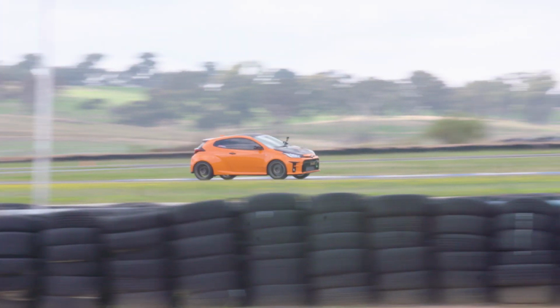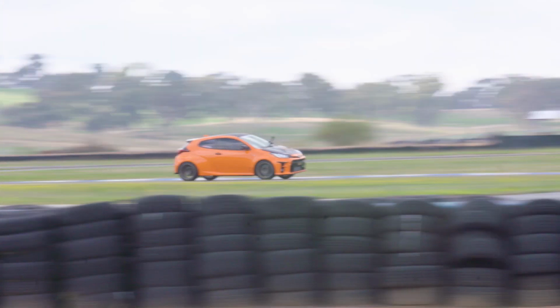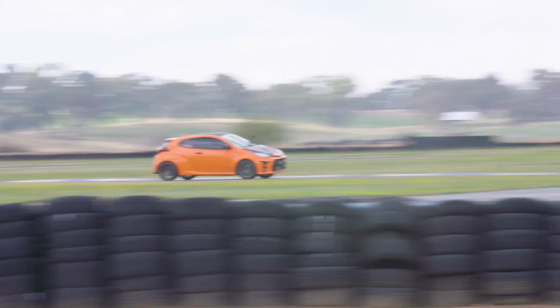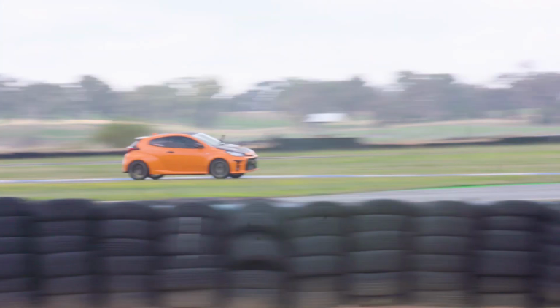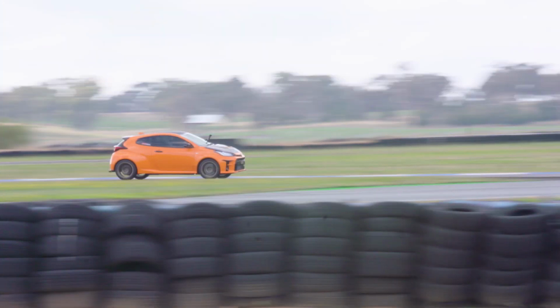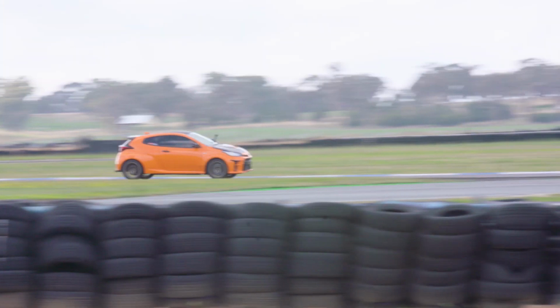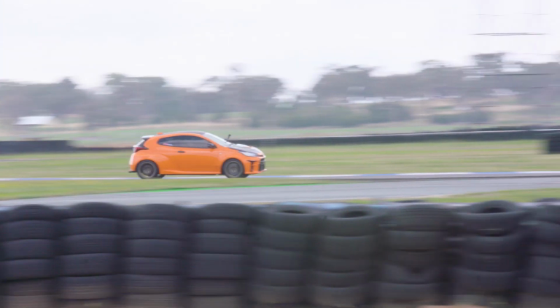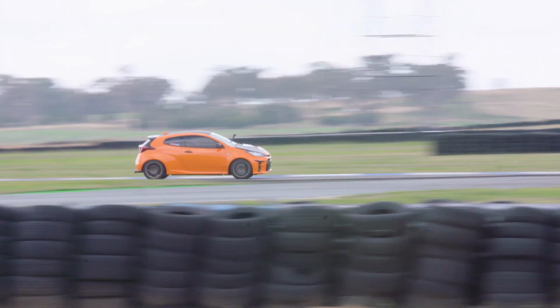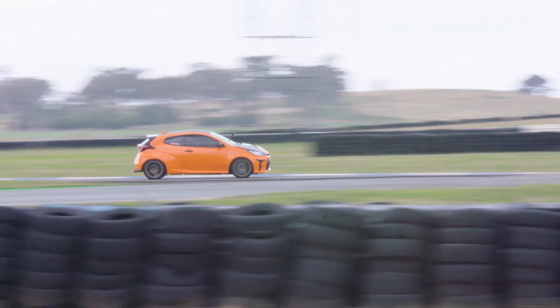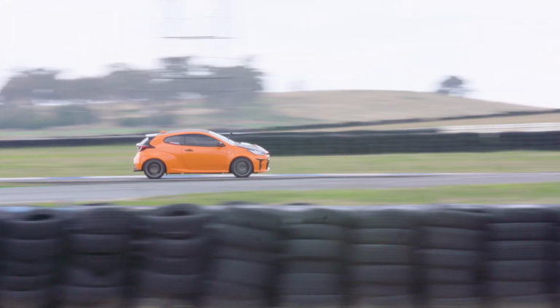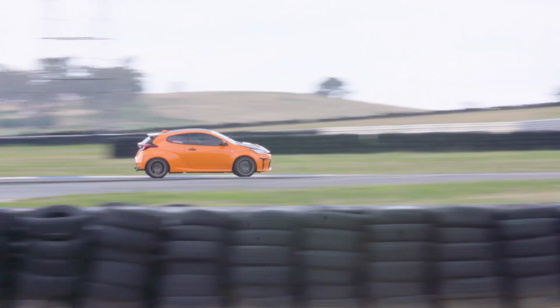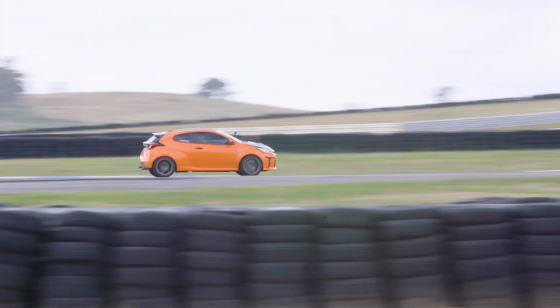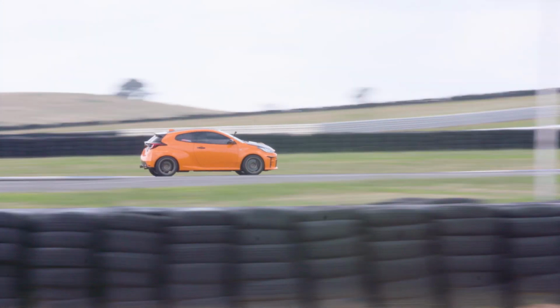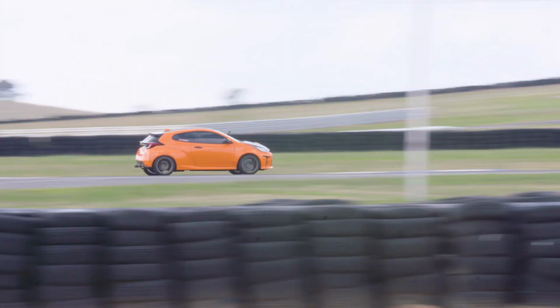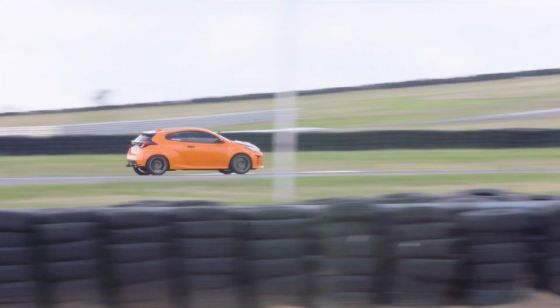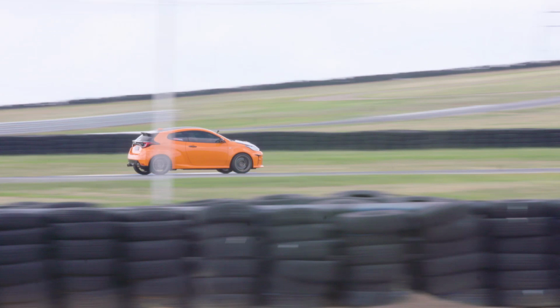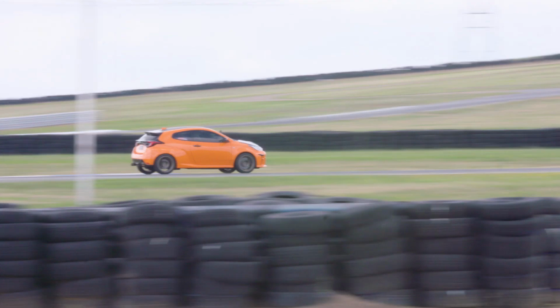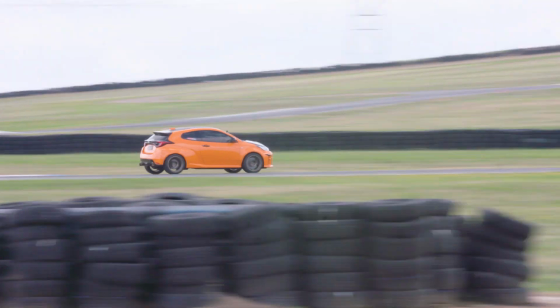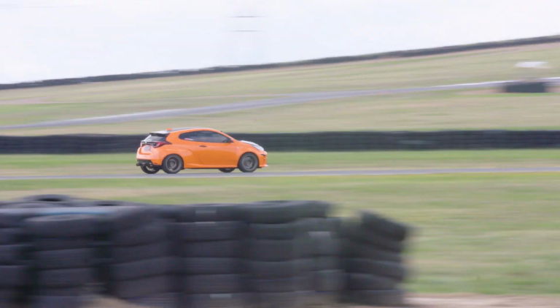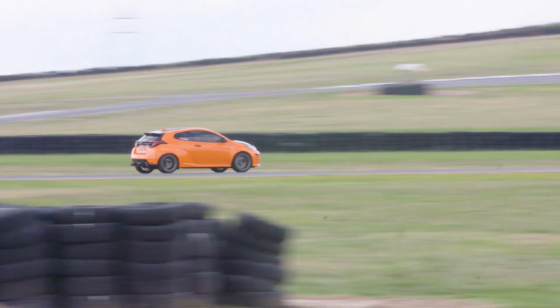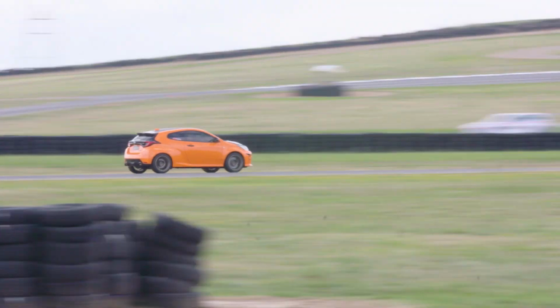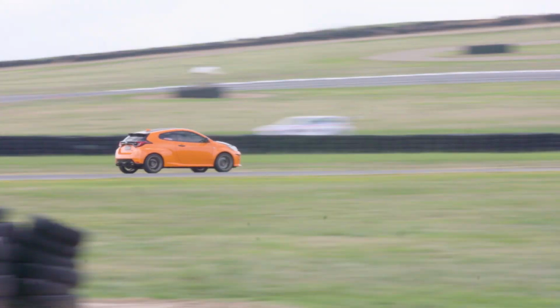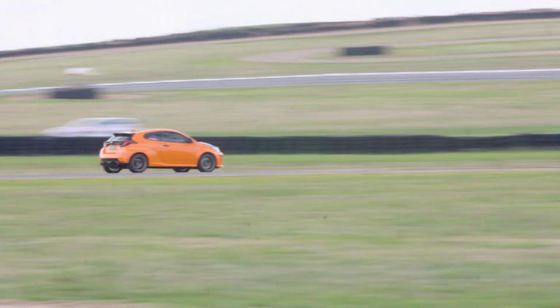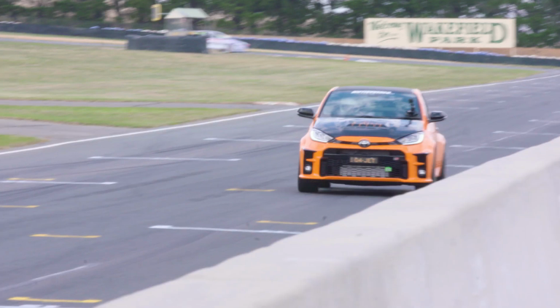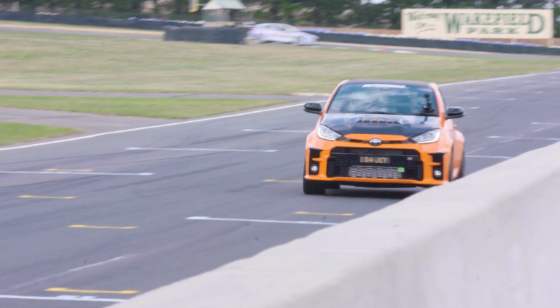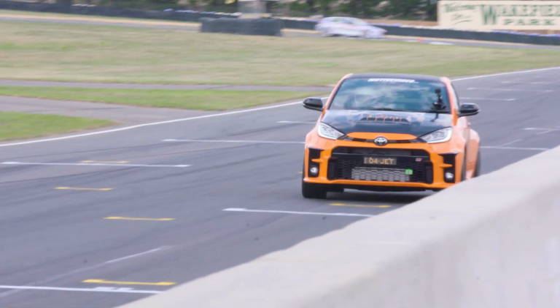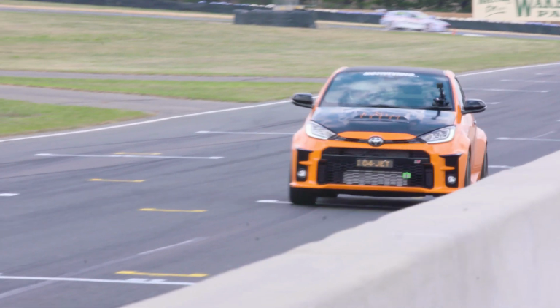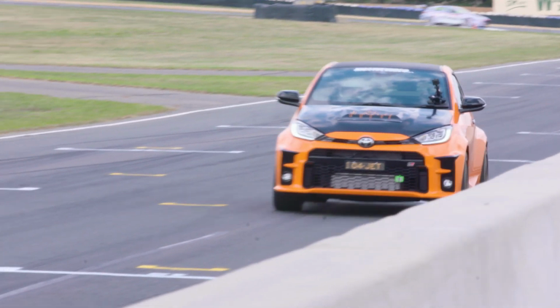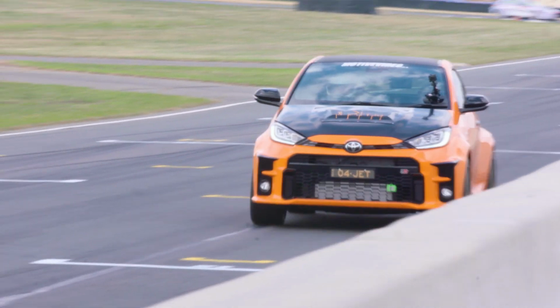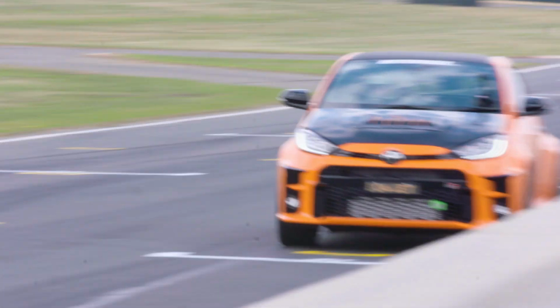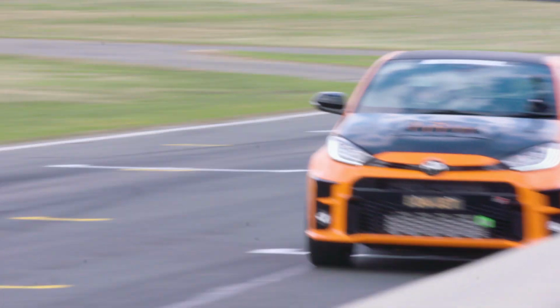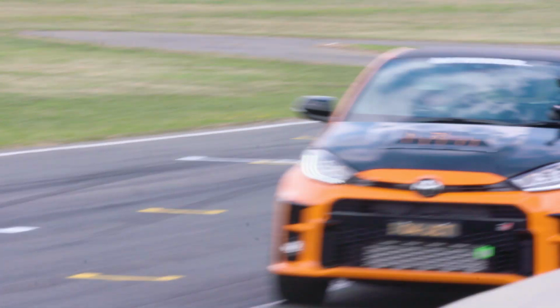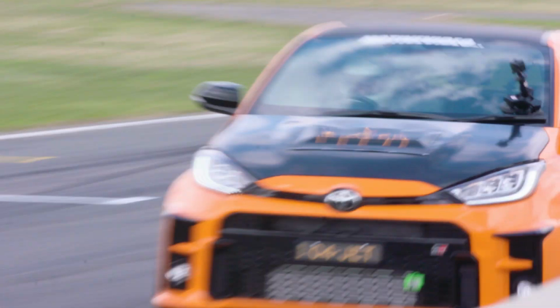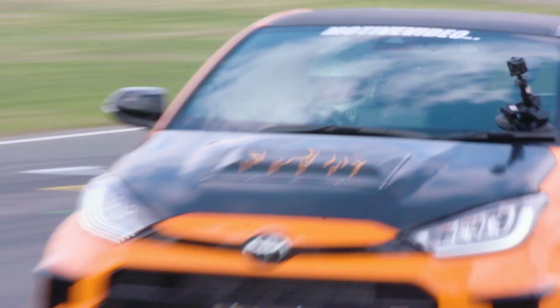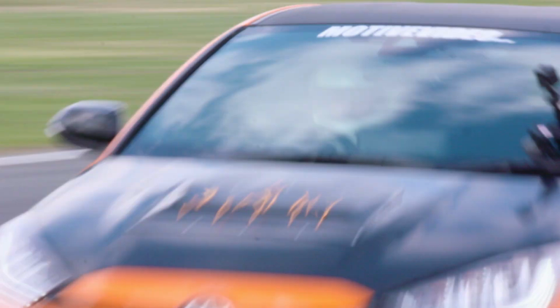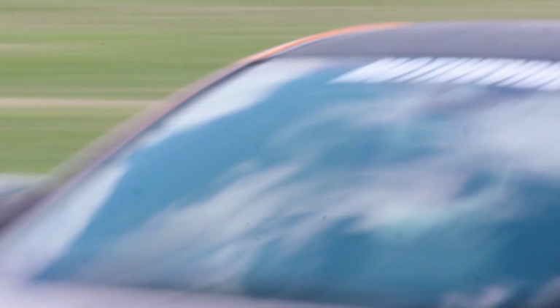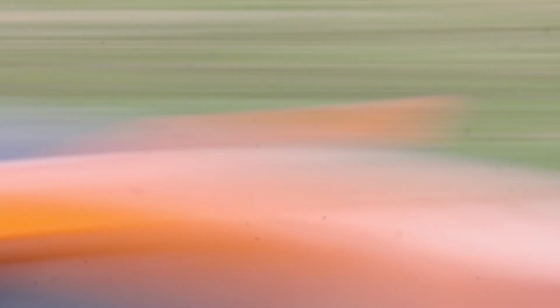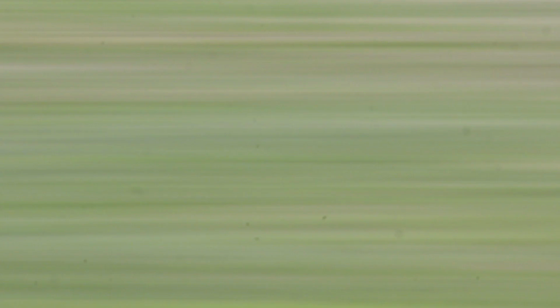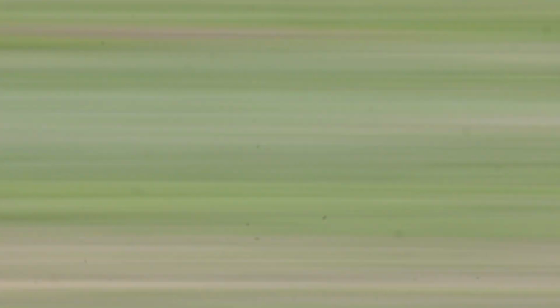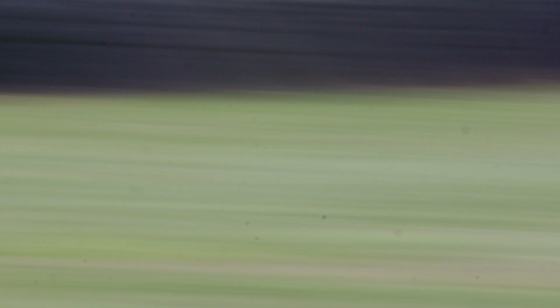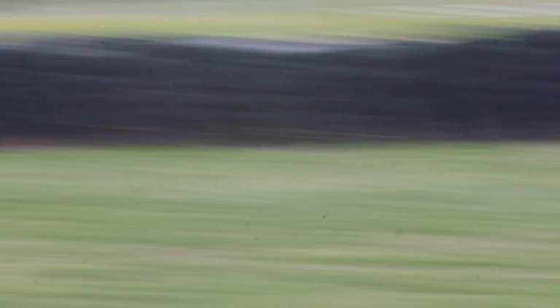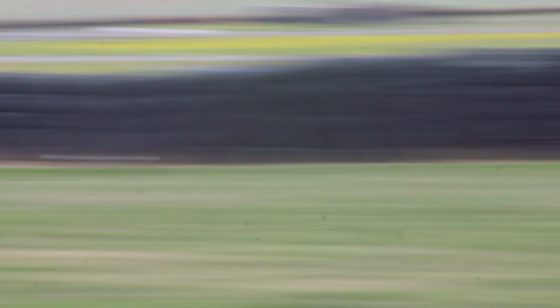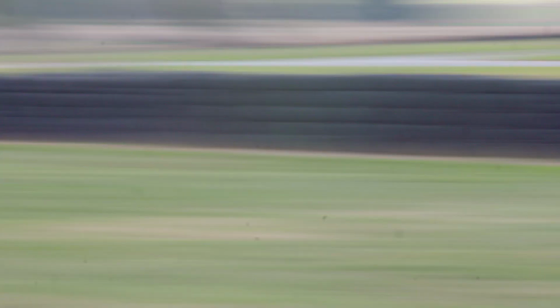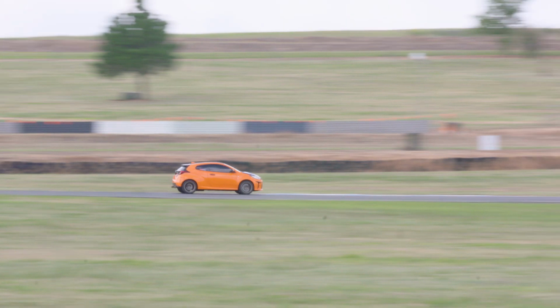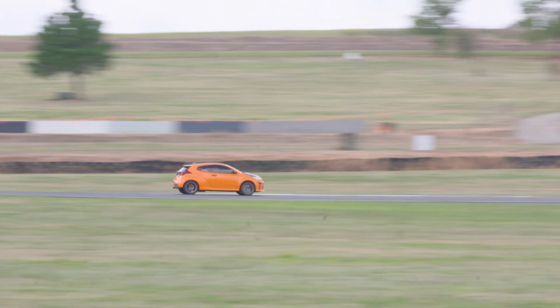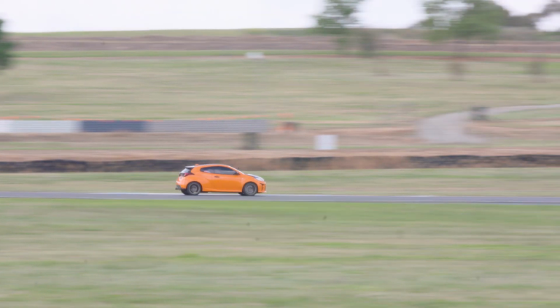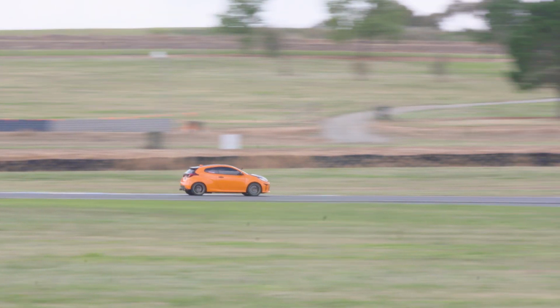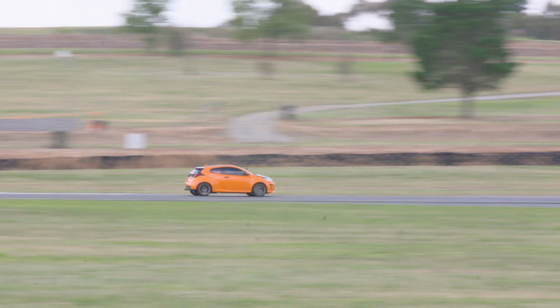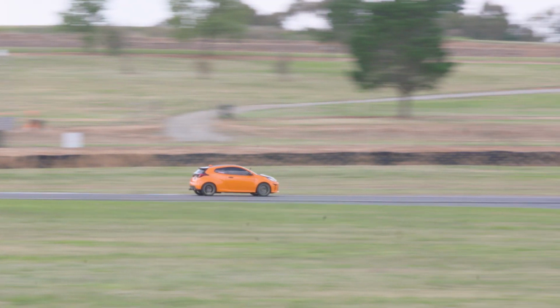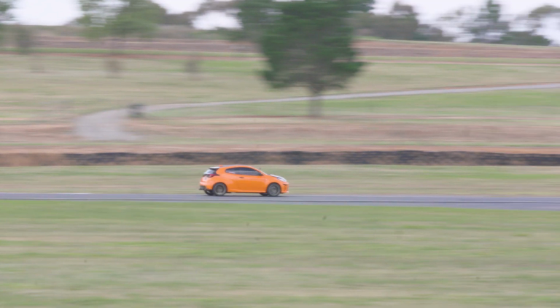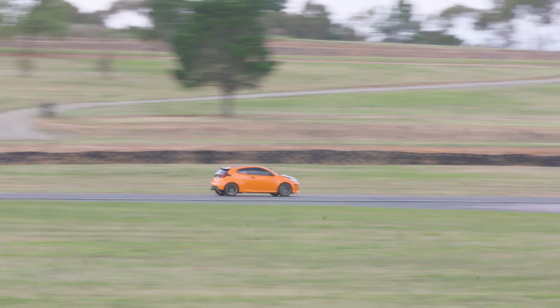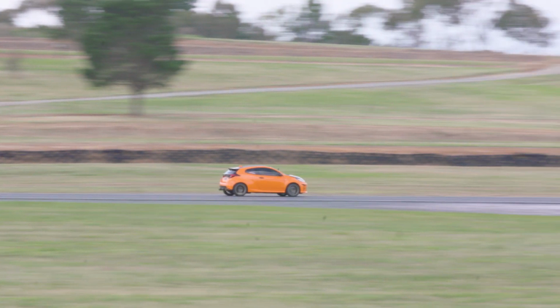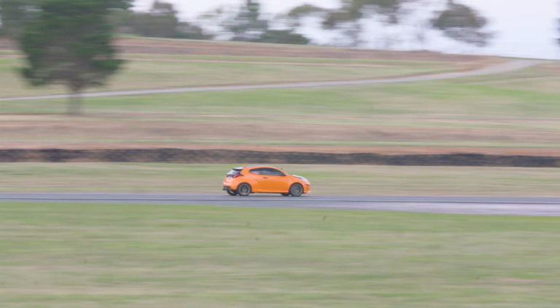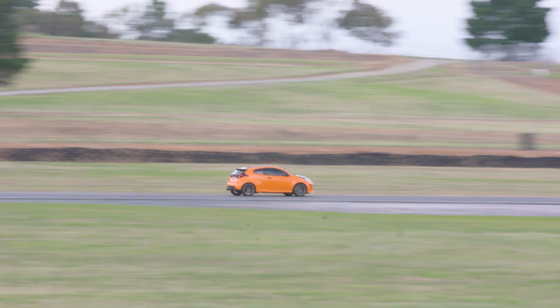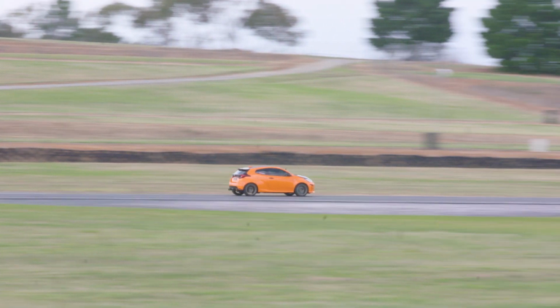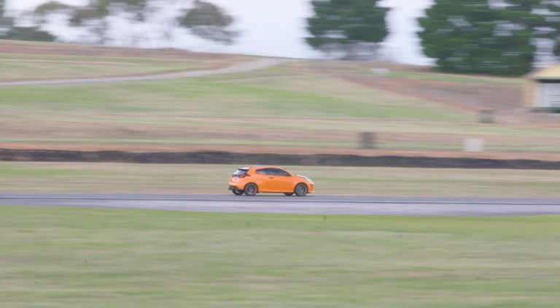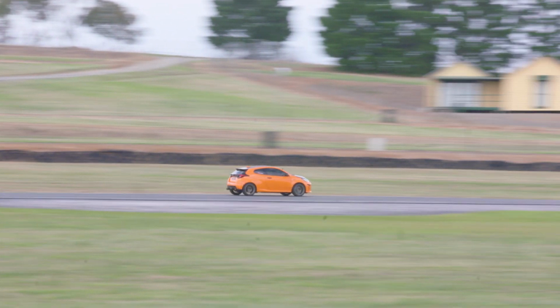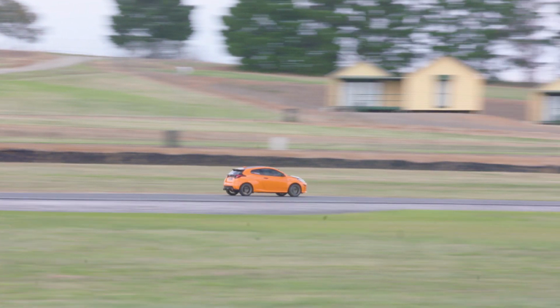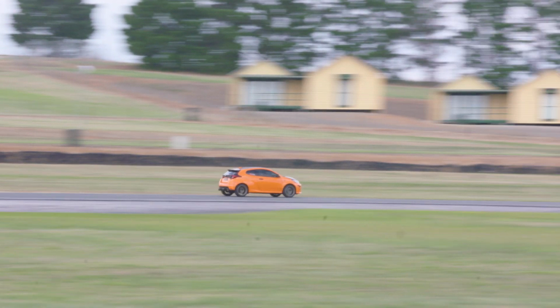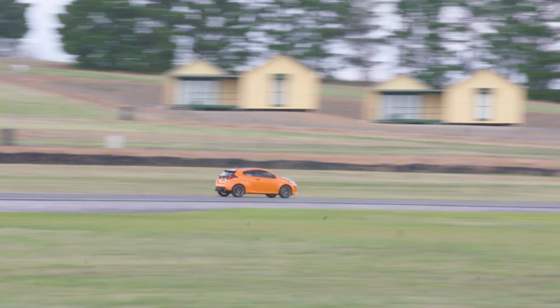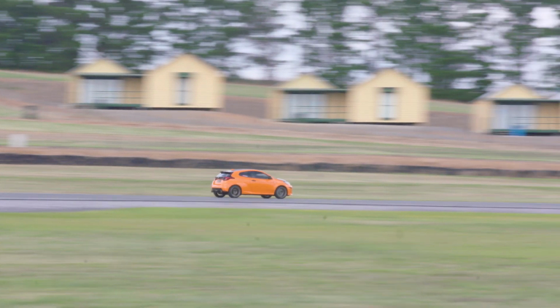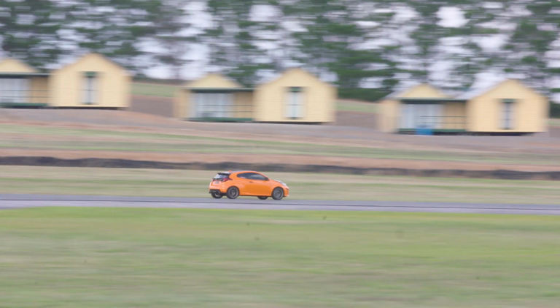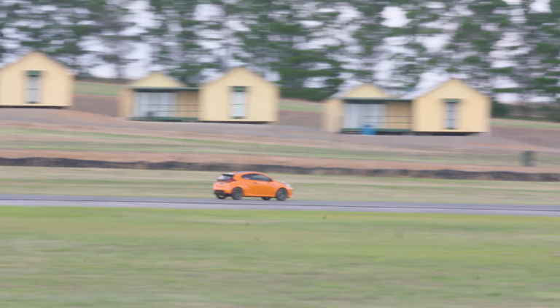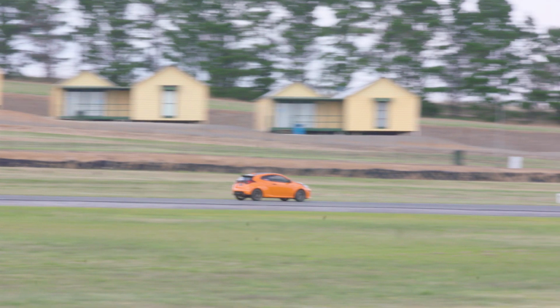I was surprised that I was able to do a 1 minute 9.3 in the car rather easily within a couple of laps.